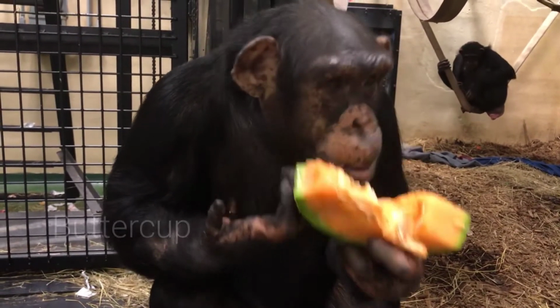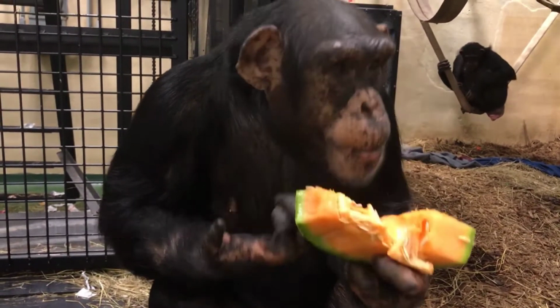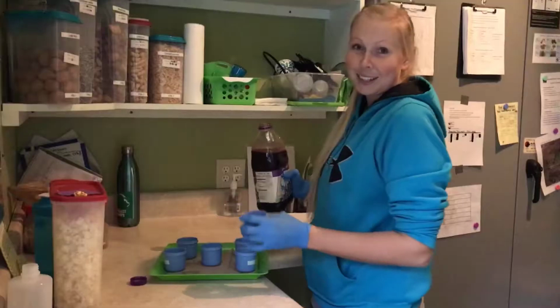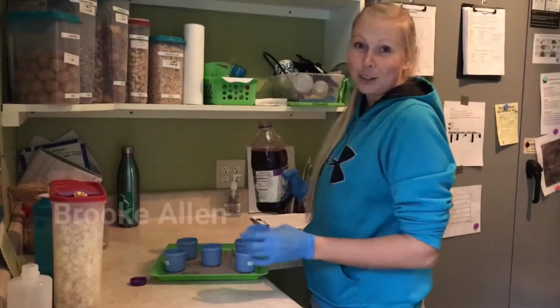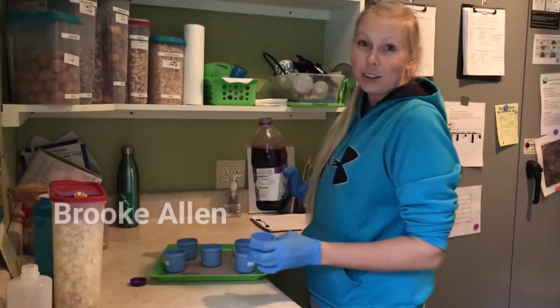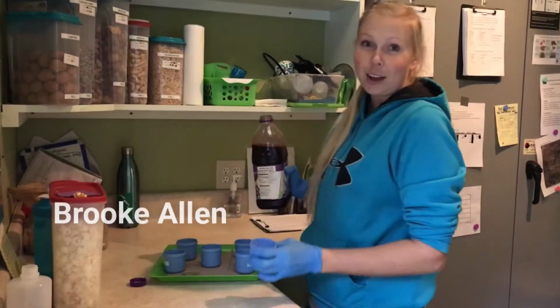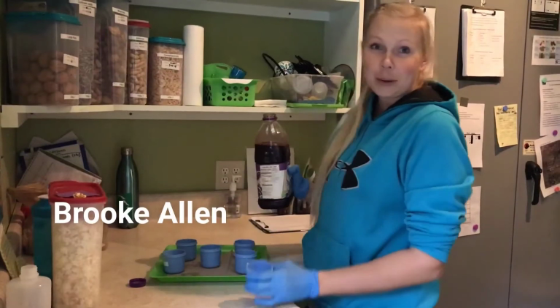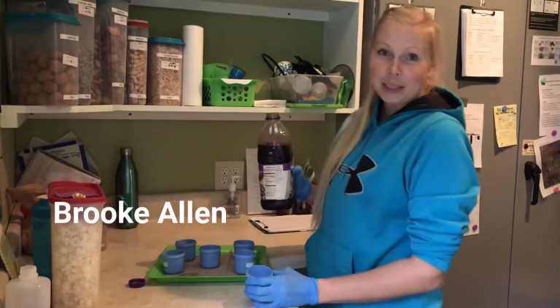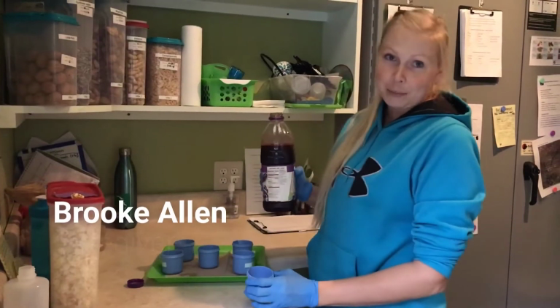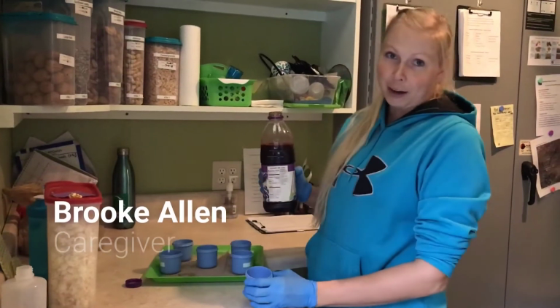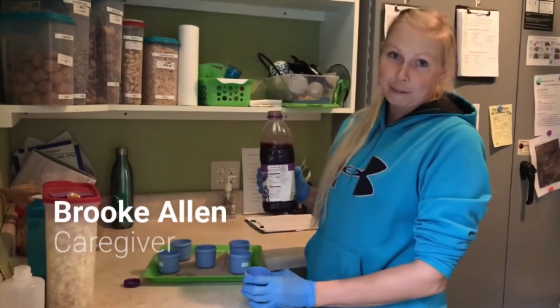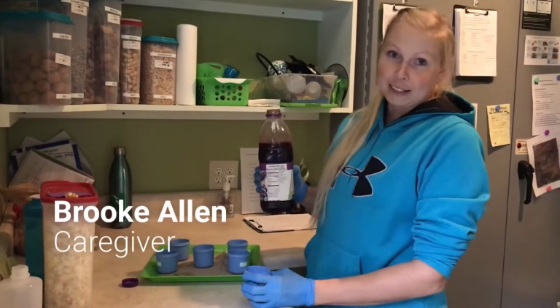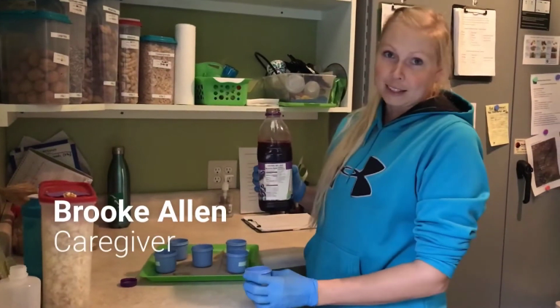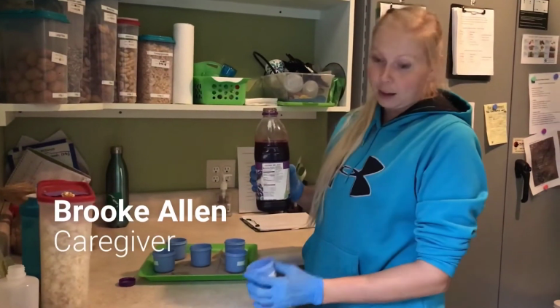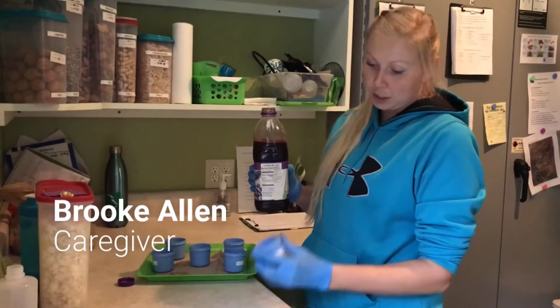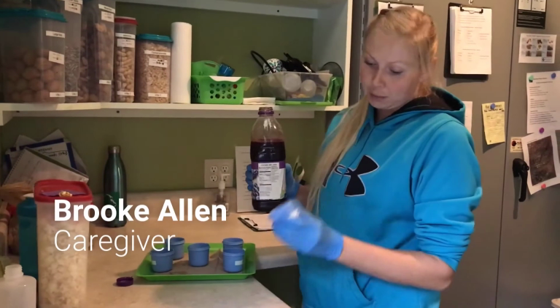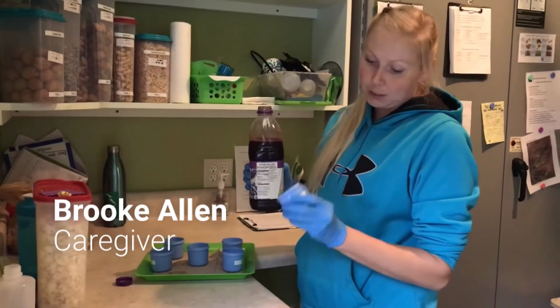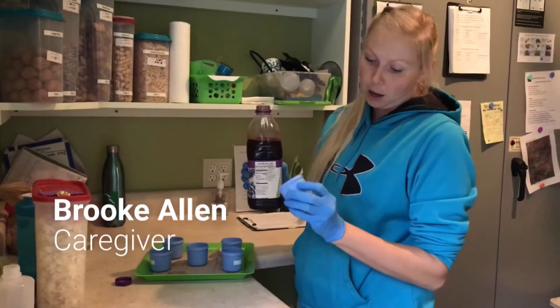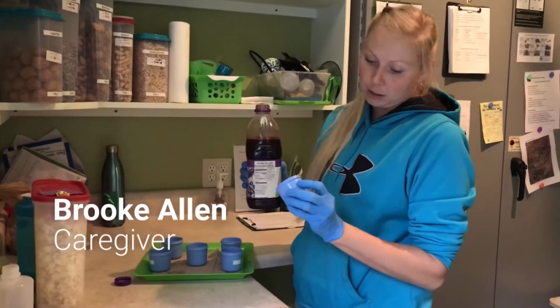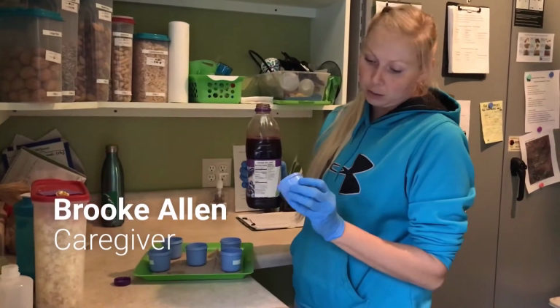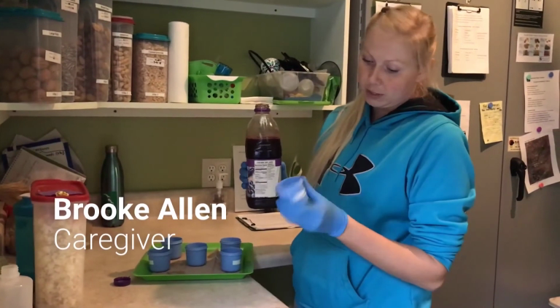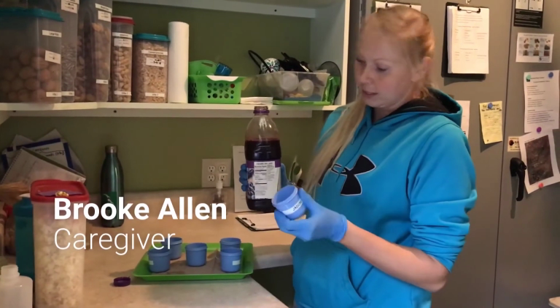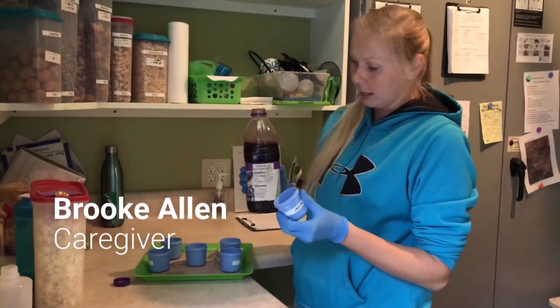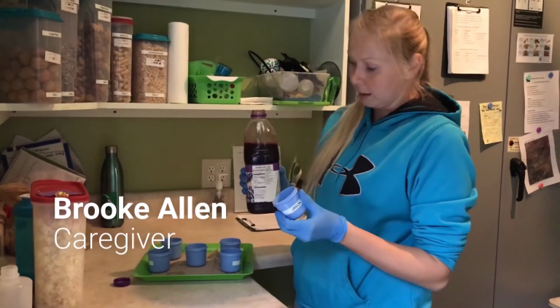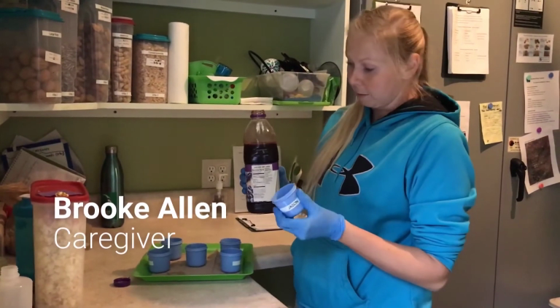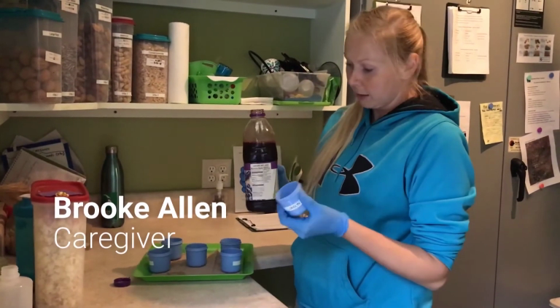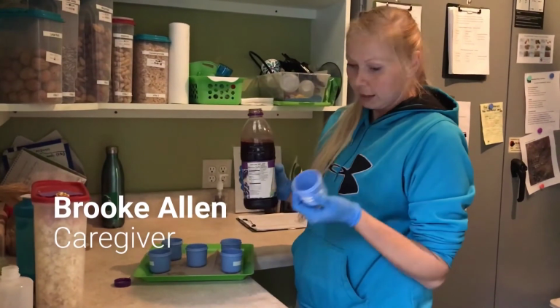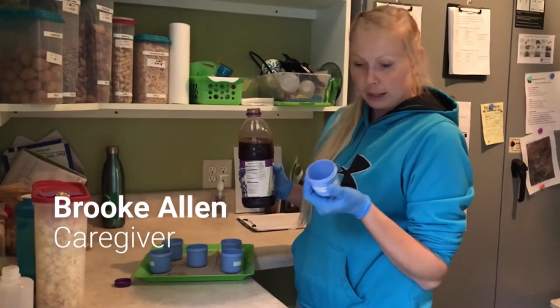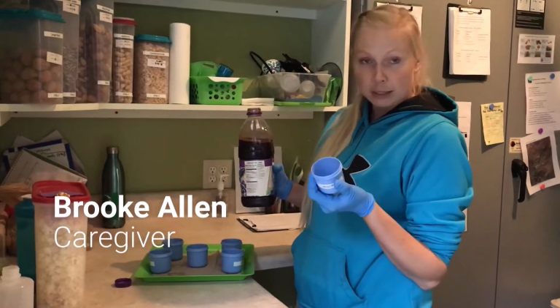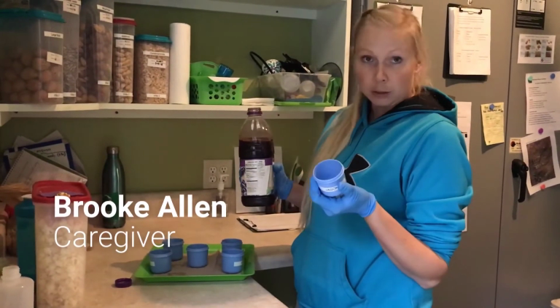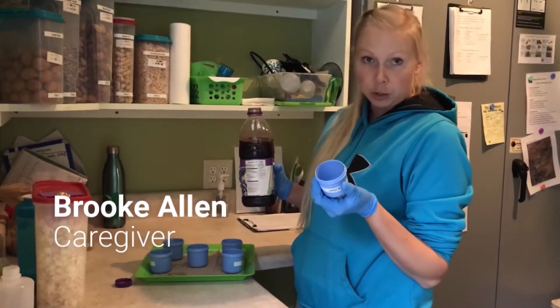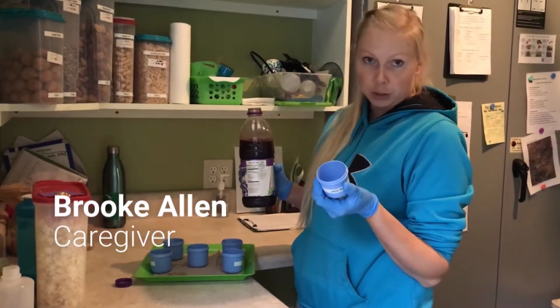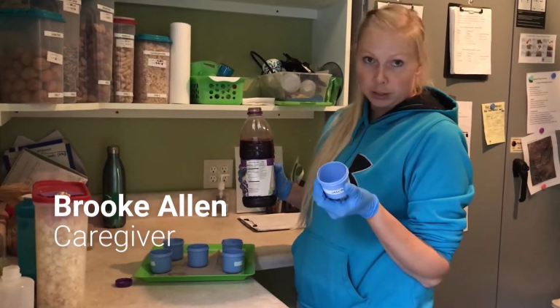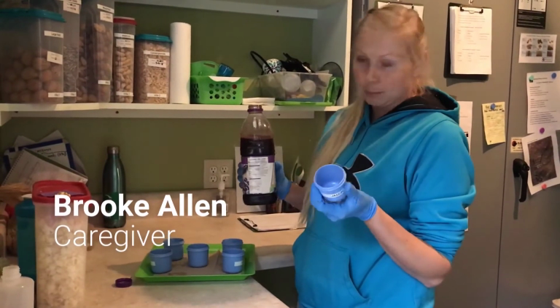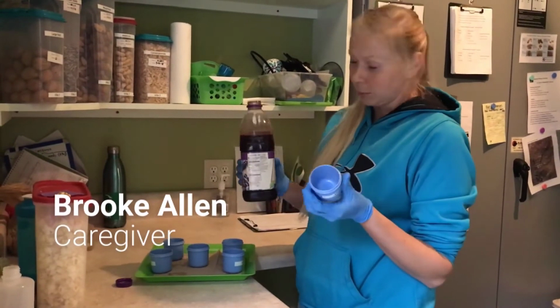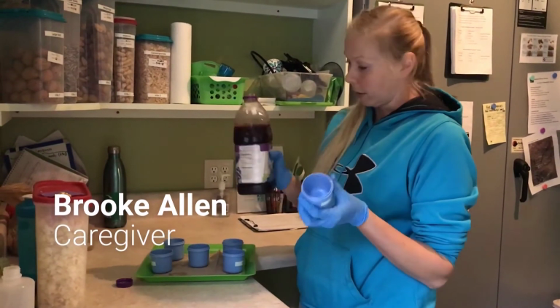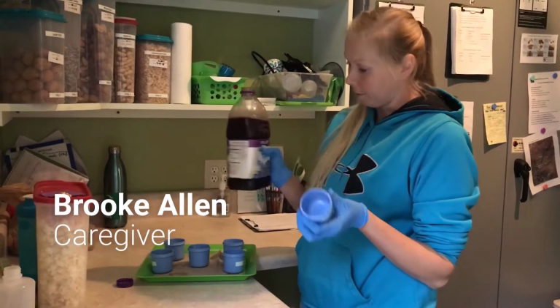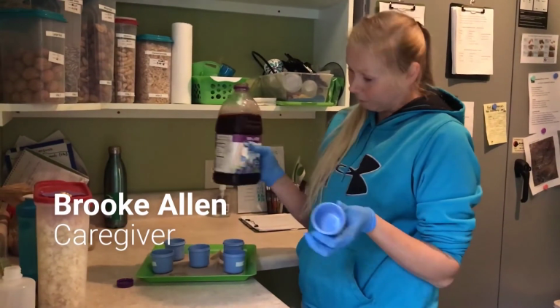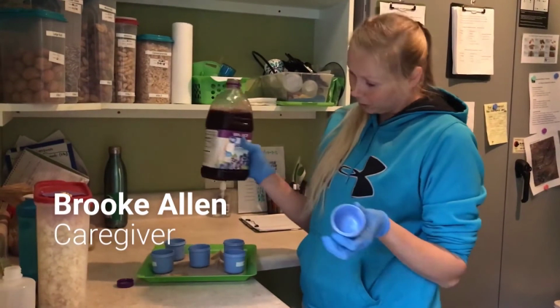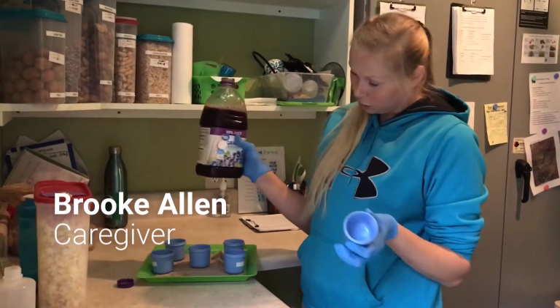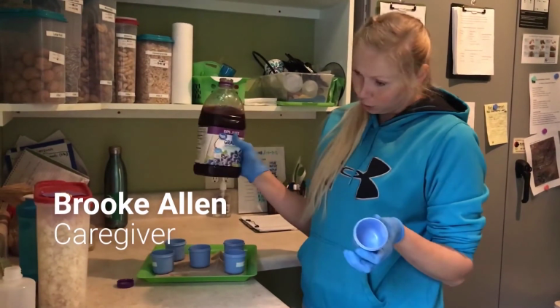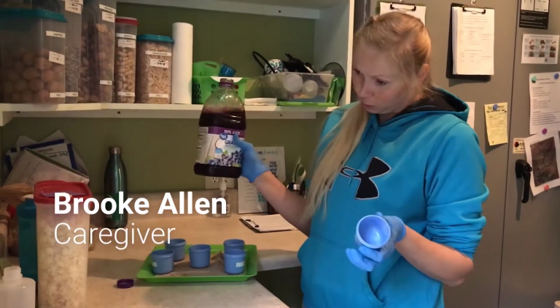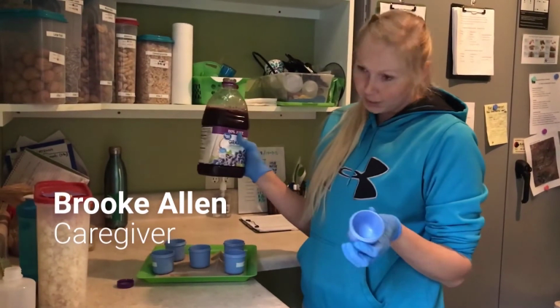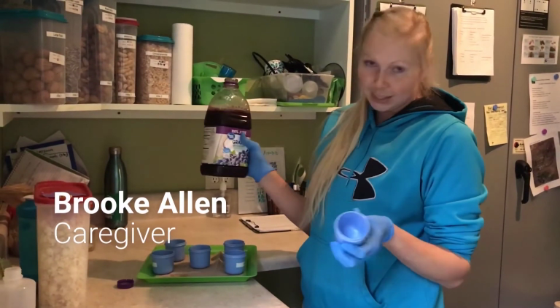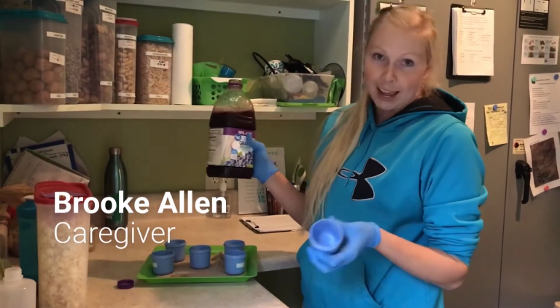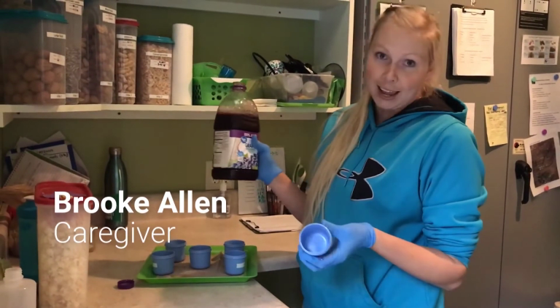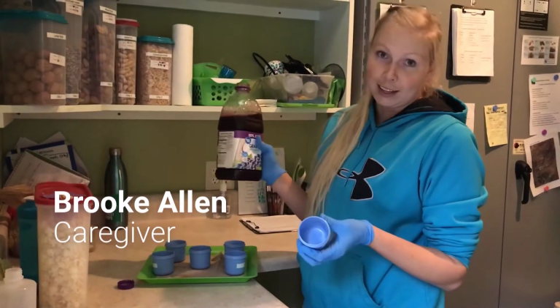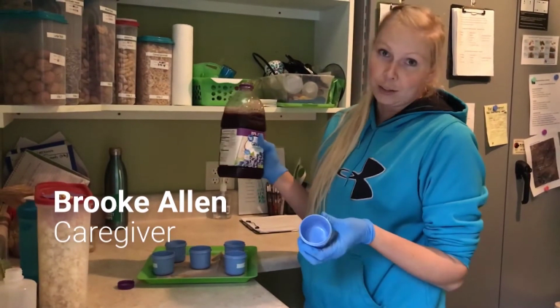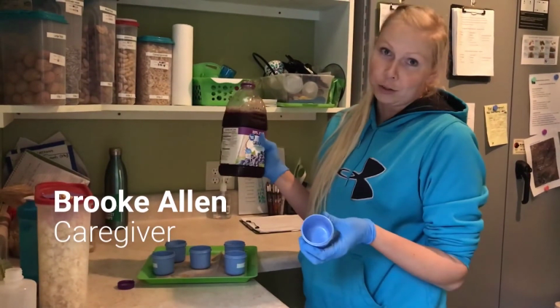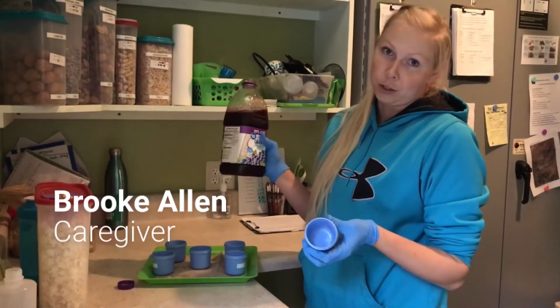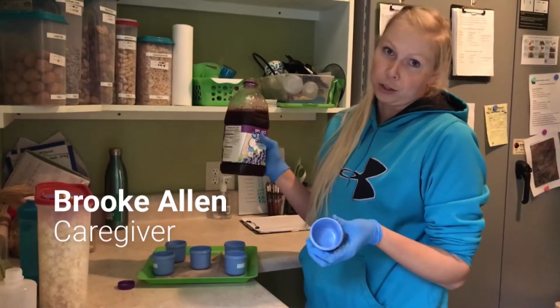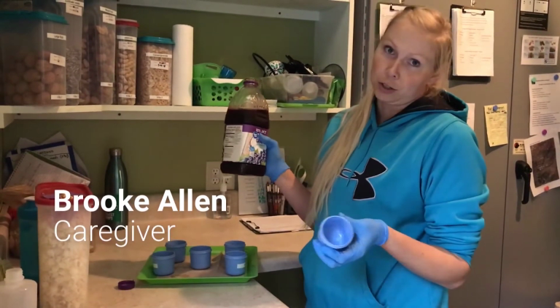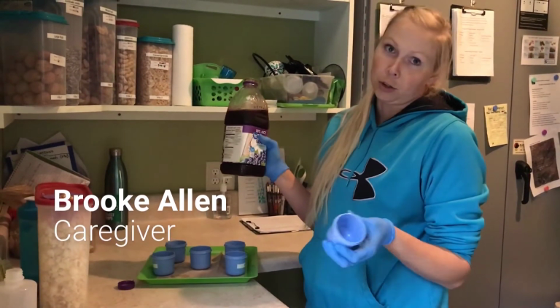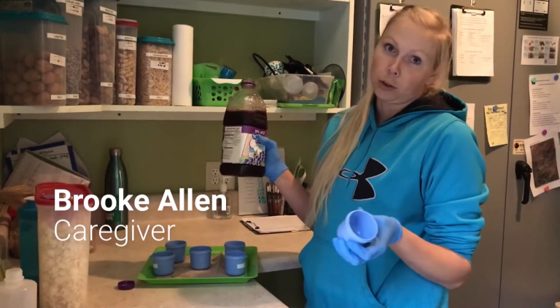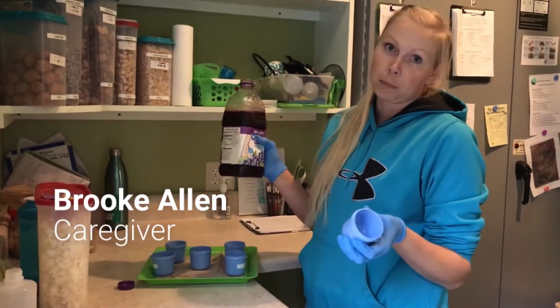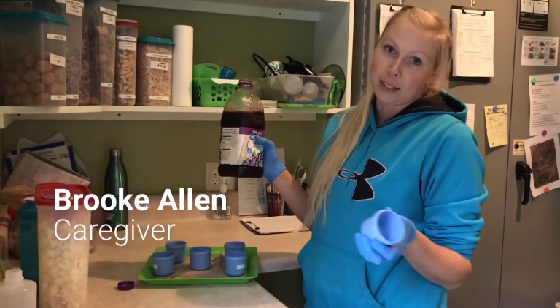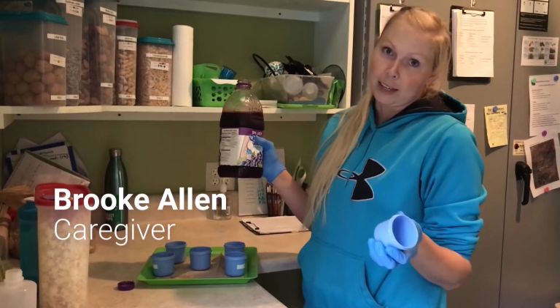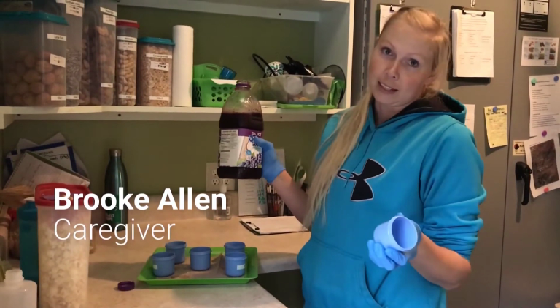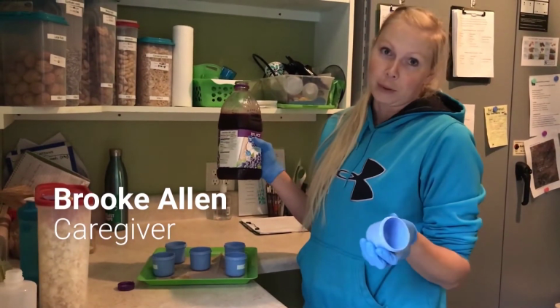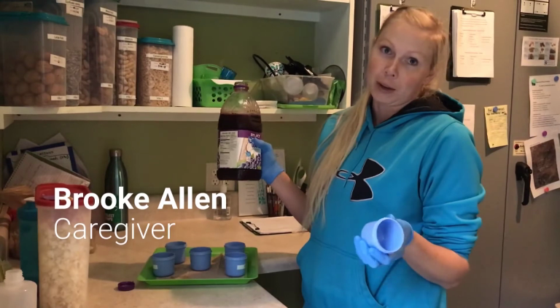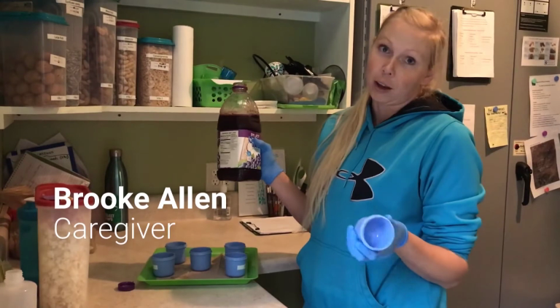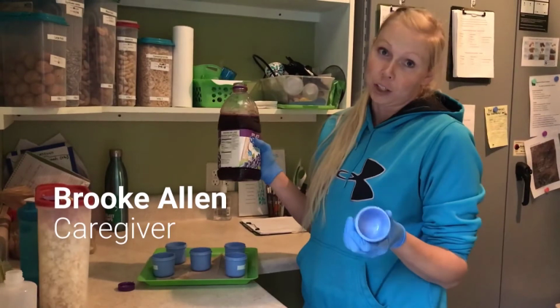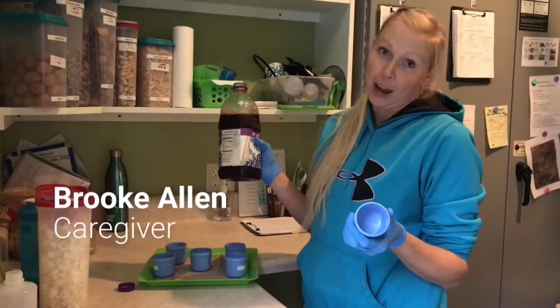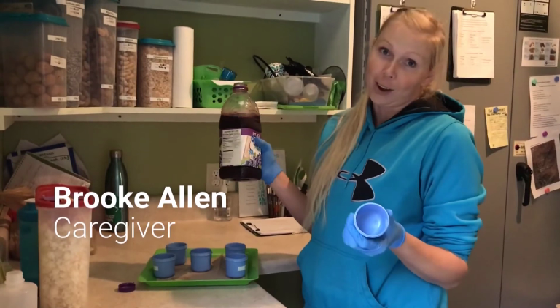Along with their breakfast, the chimps also receive these little juice cups with their favorite juice and nutritional biscuits that we call chow.